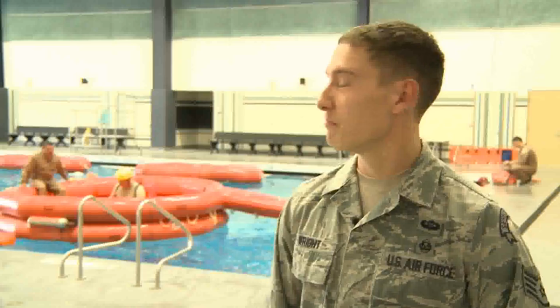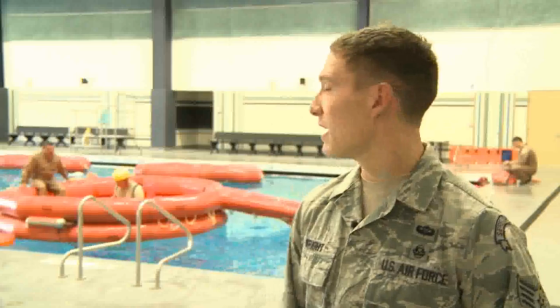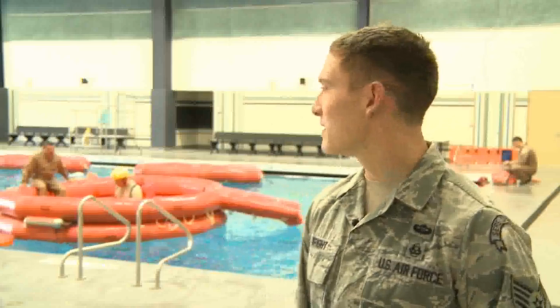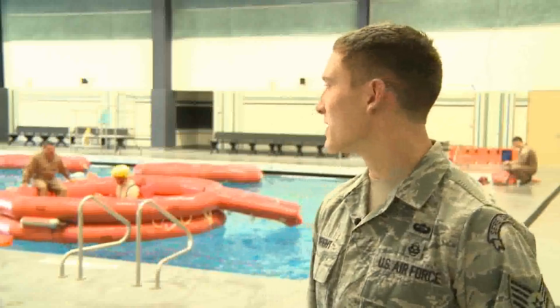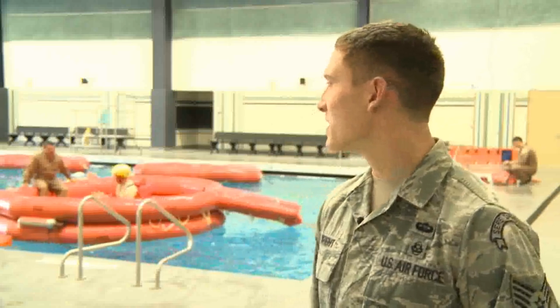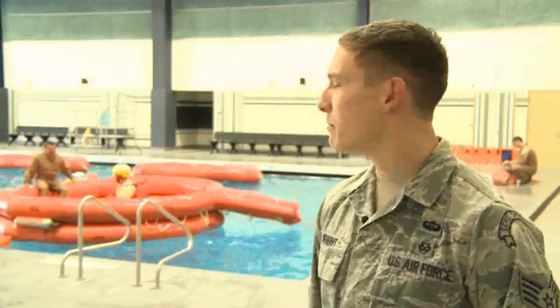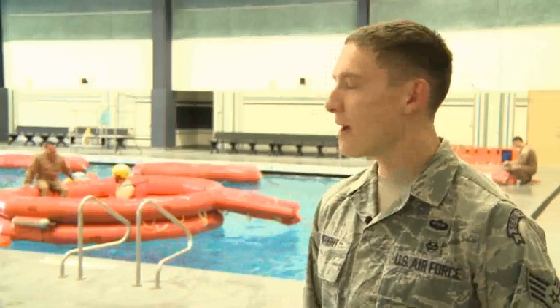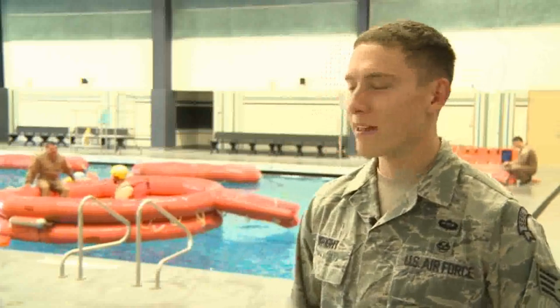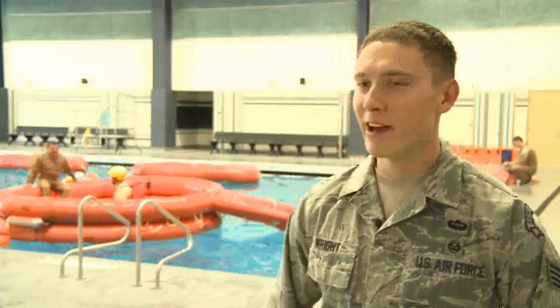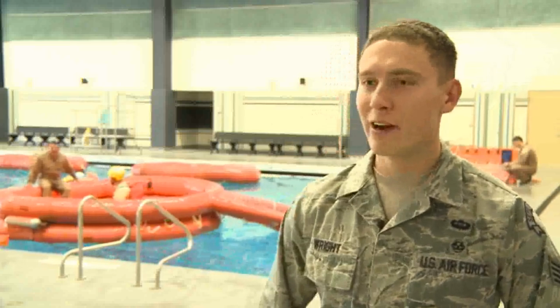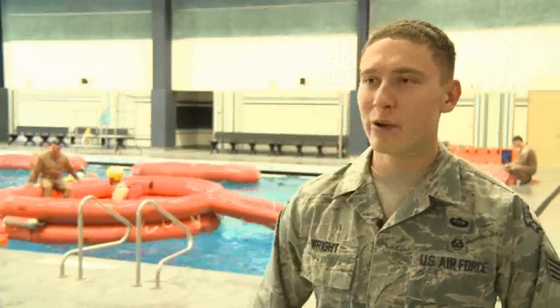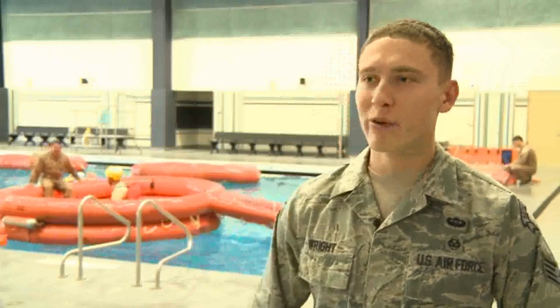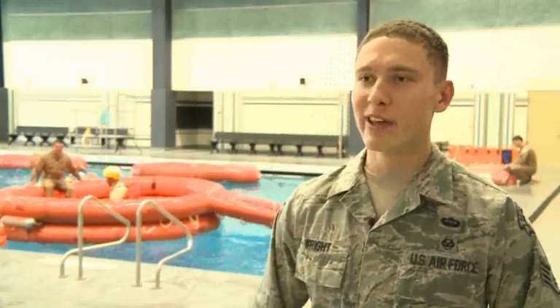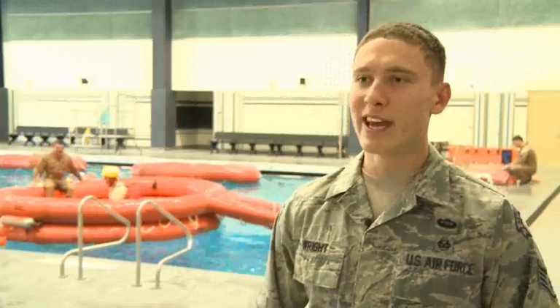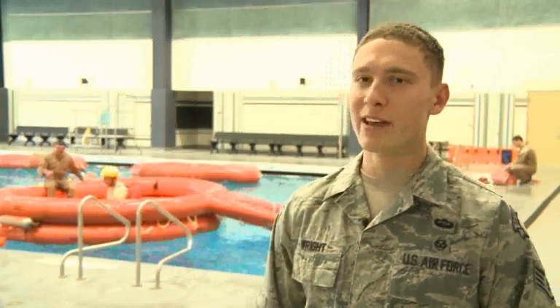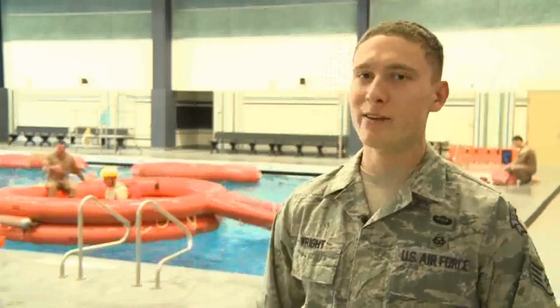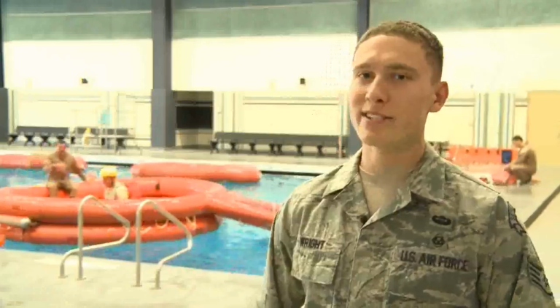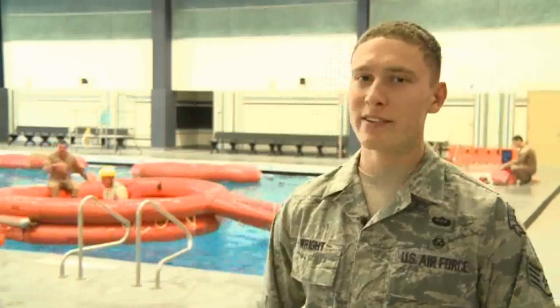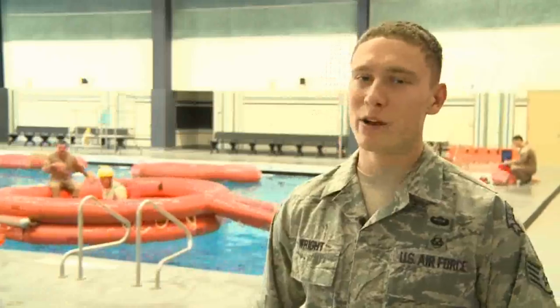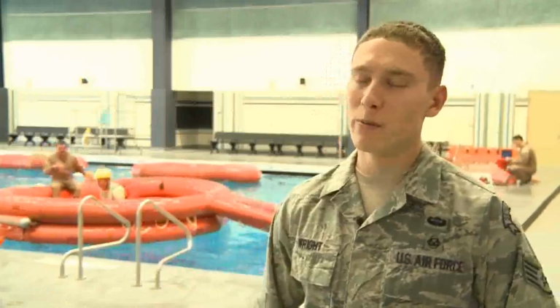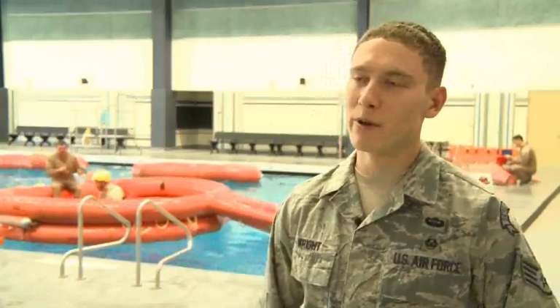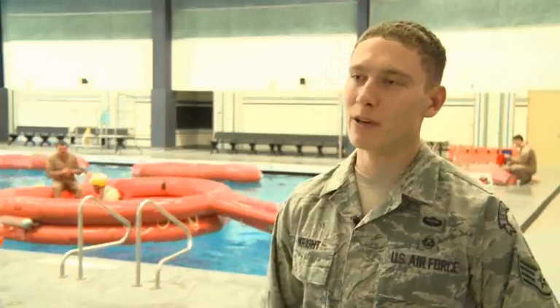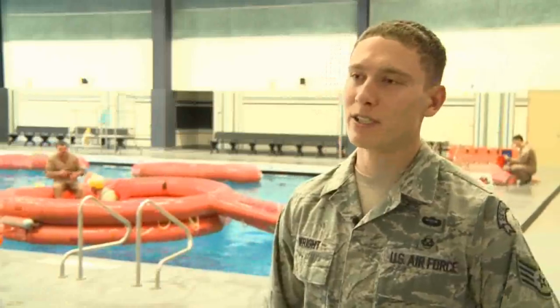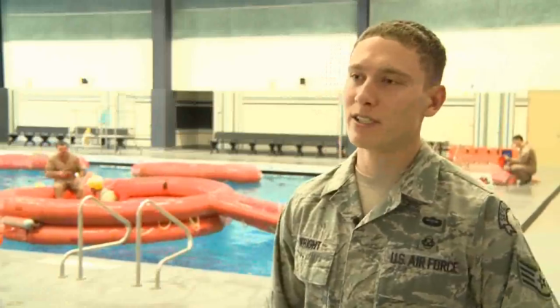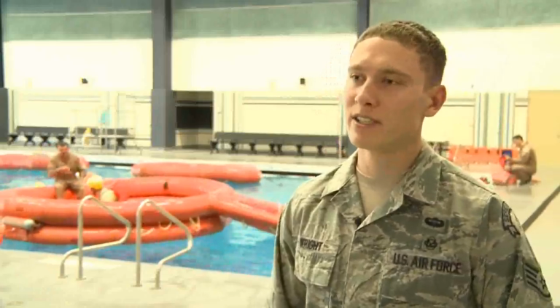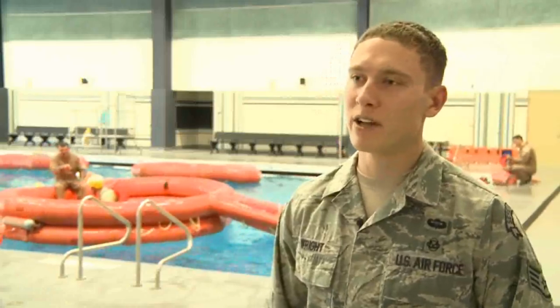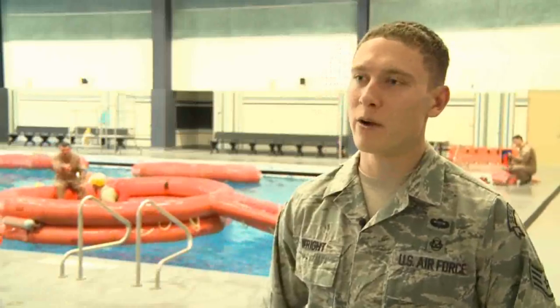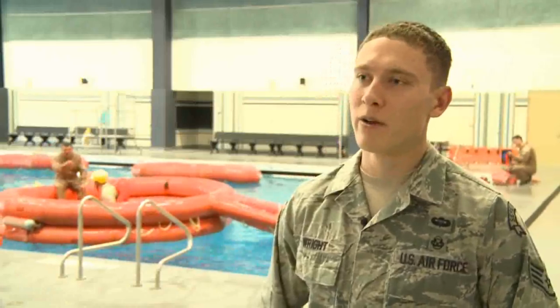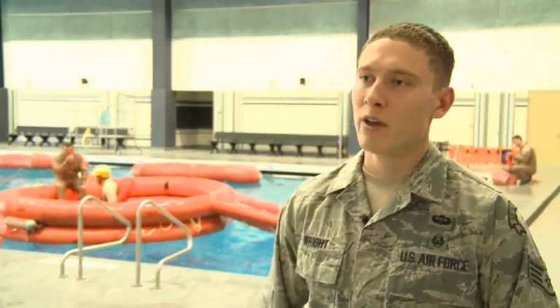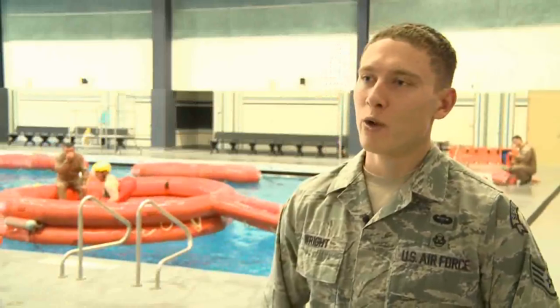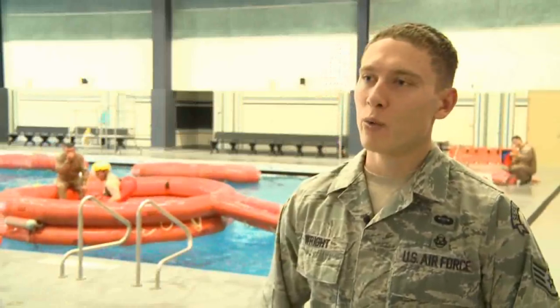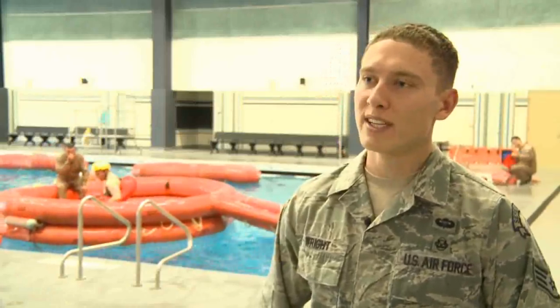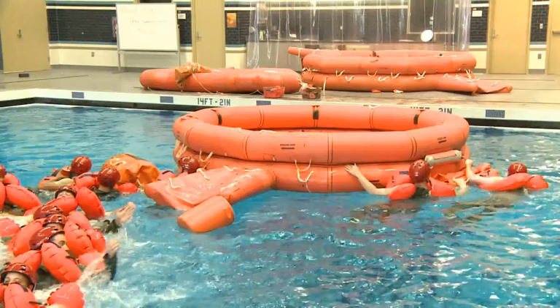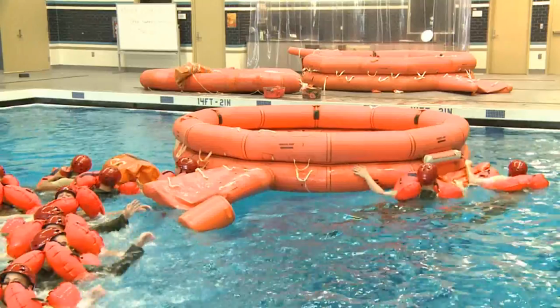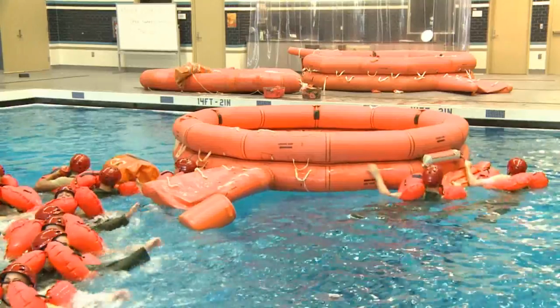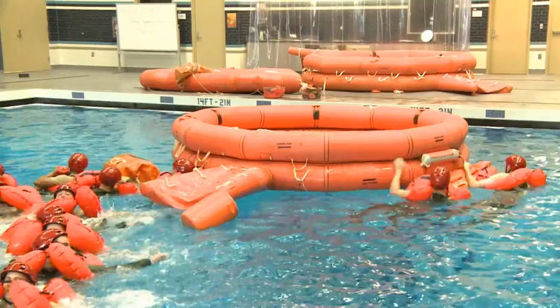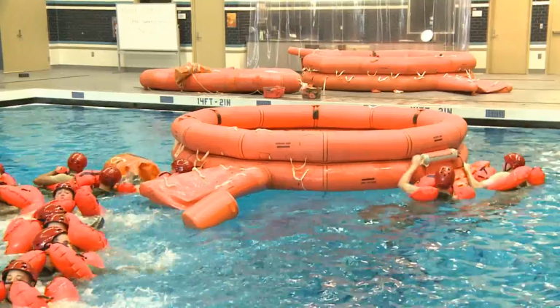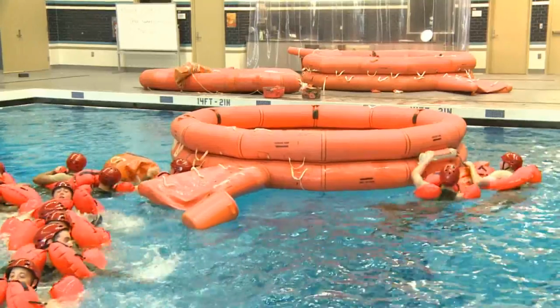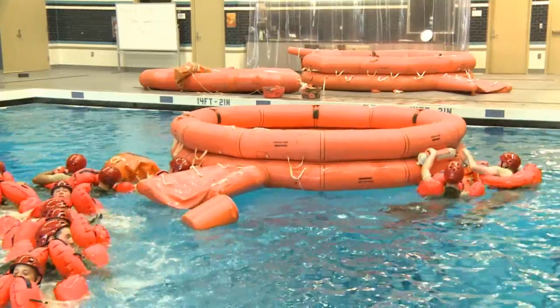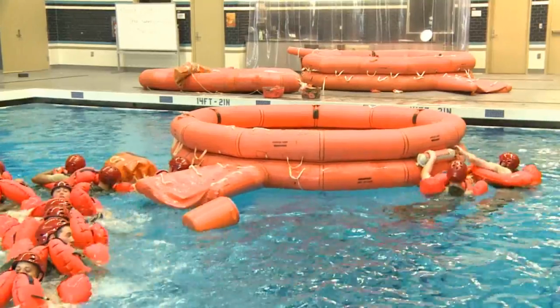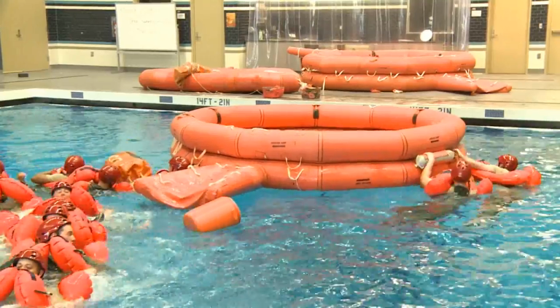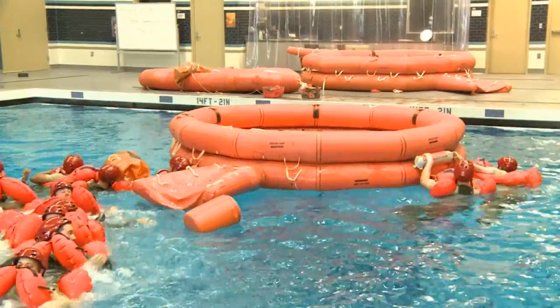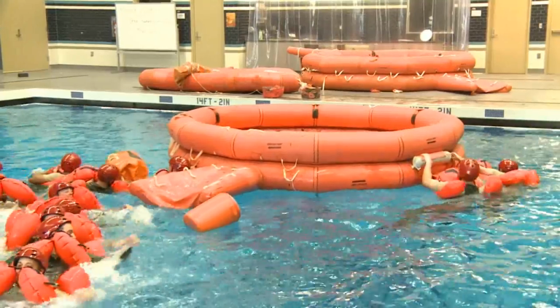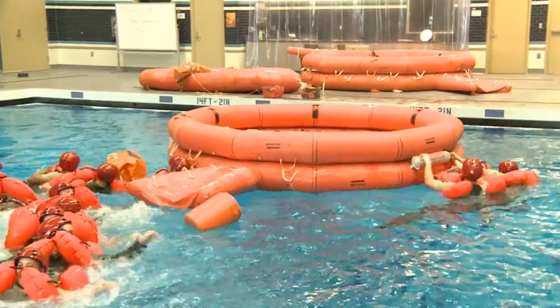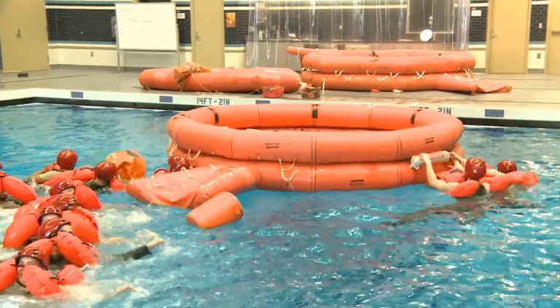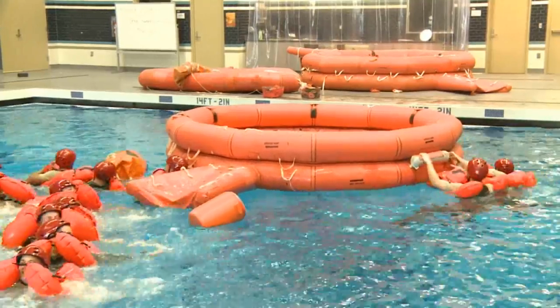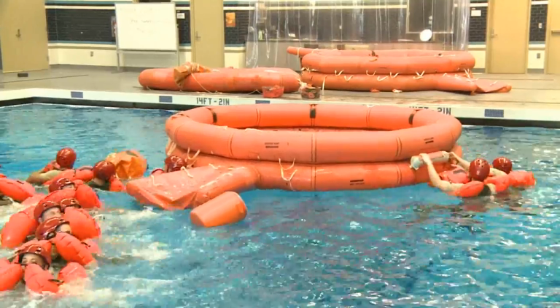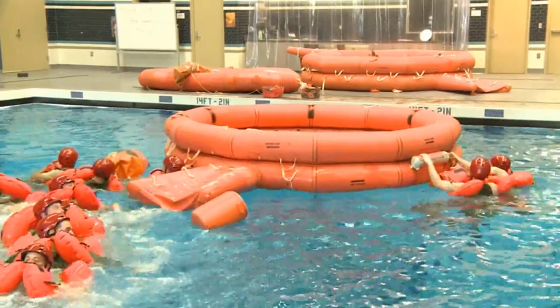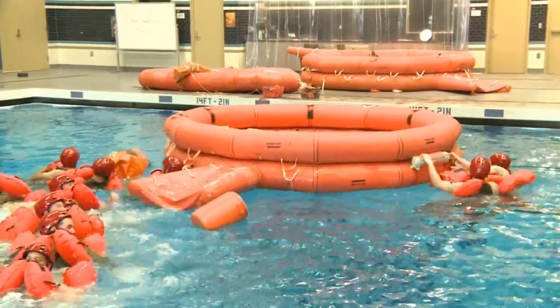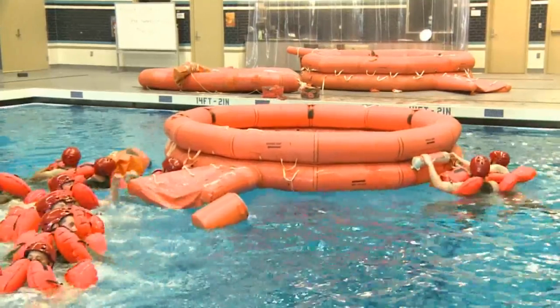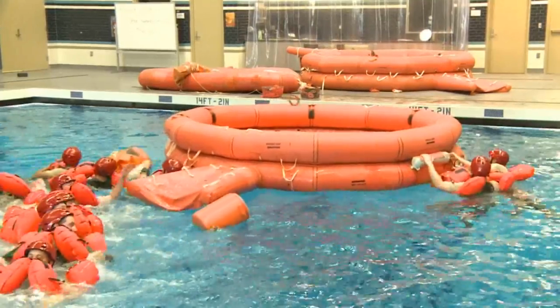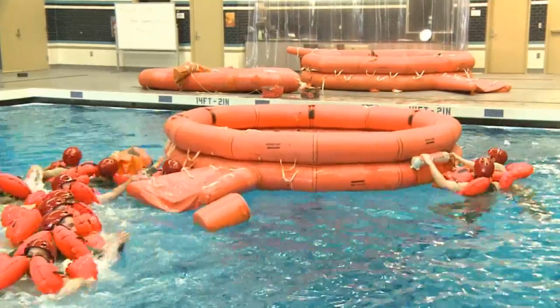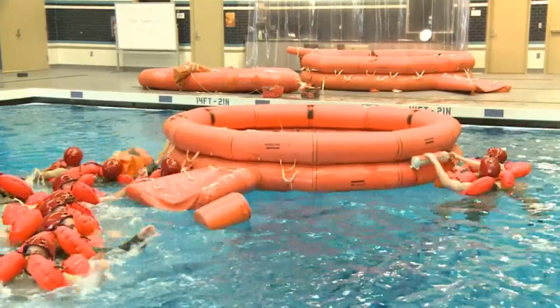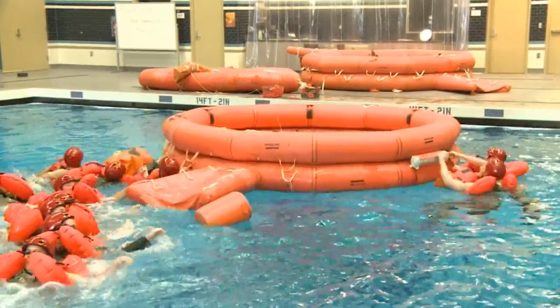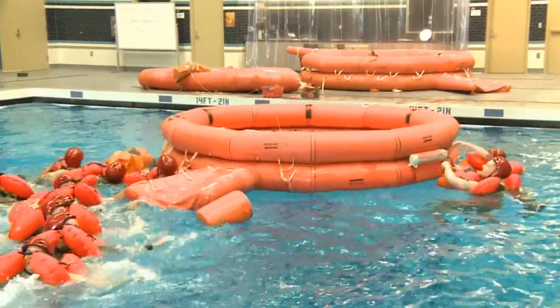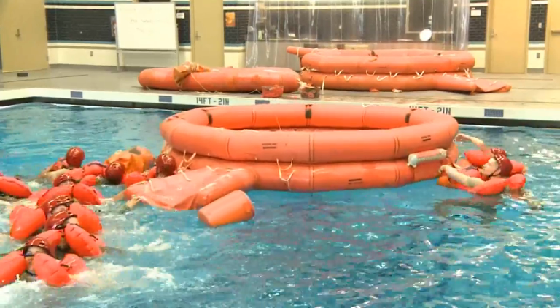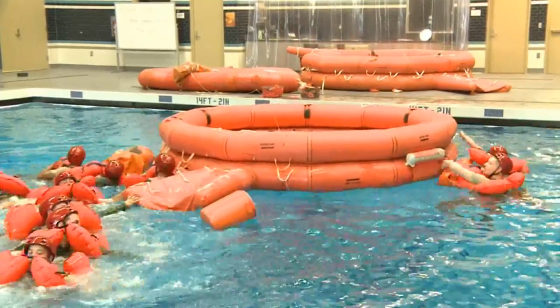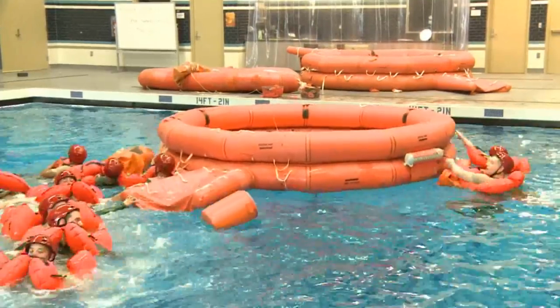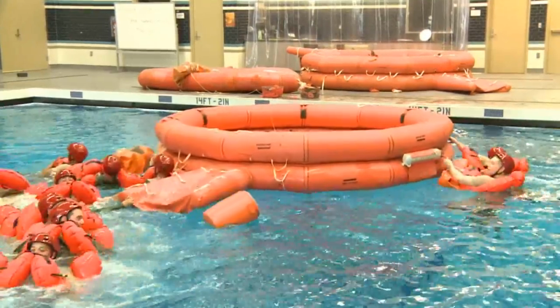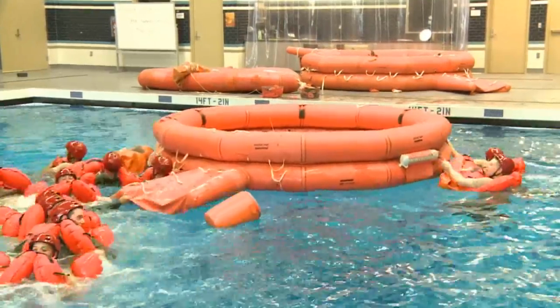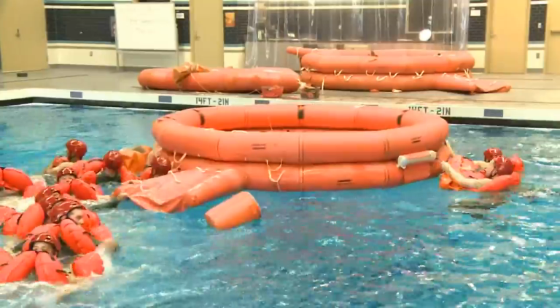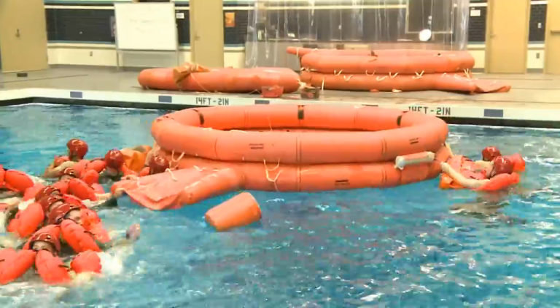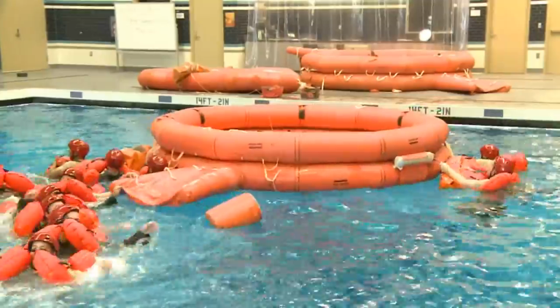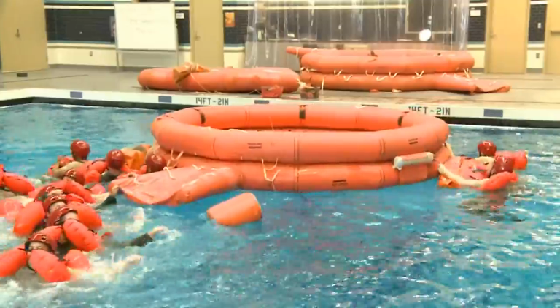We really can't do this on the open ocean, so we set up the life rafts around the pool to give them the training that they need to take care of those things.